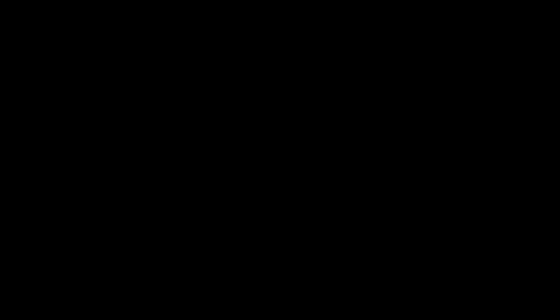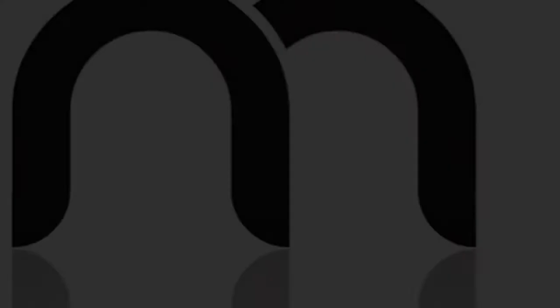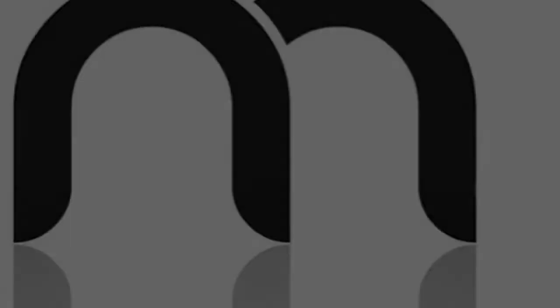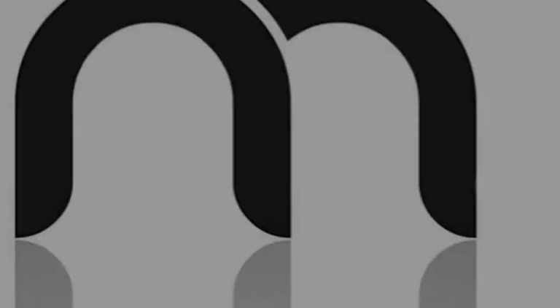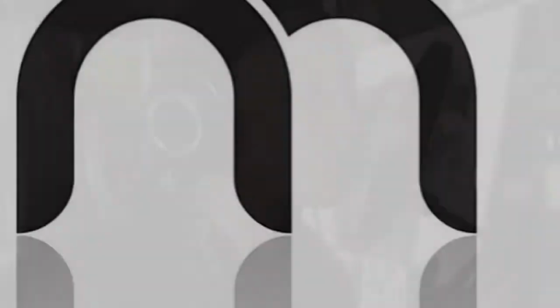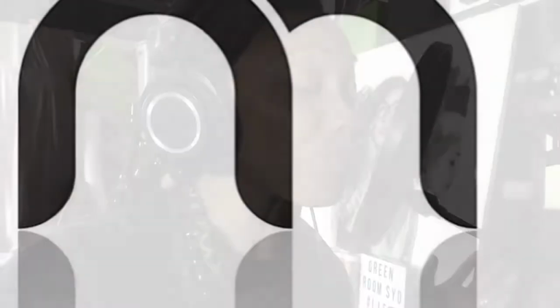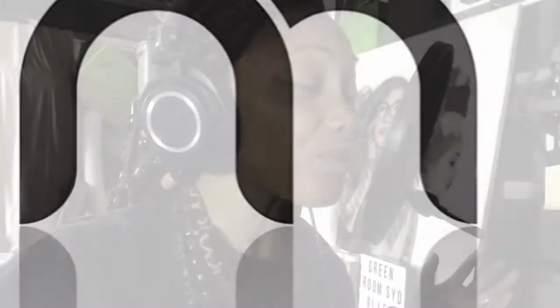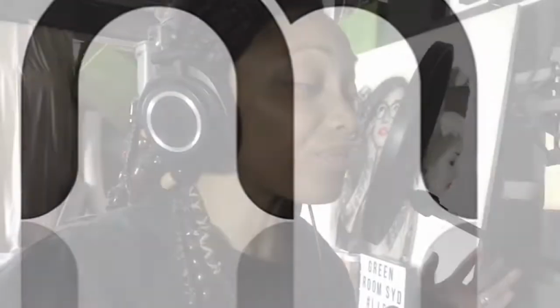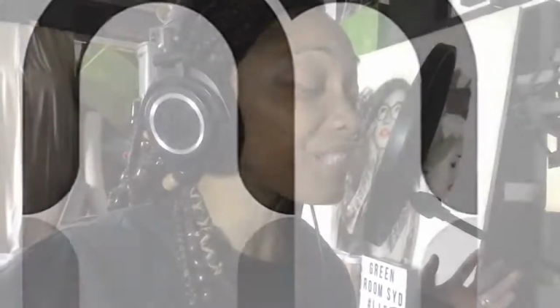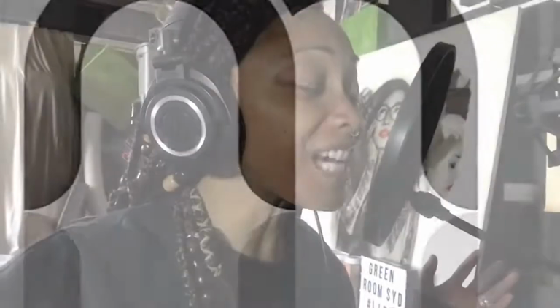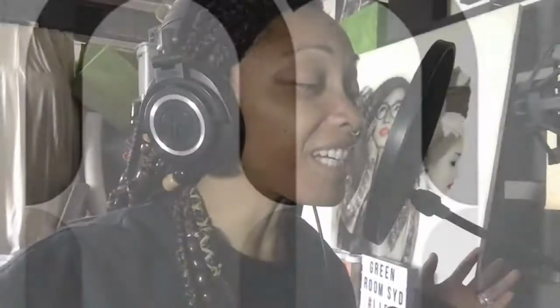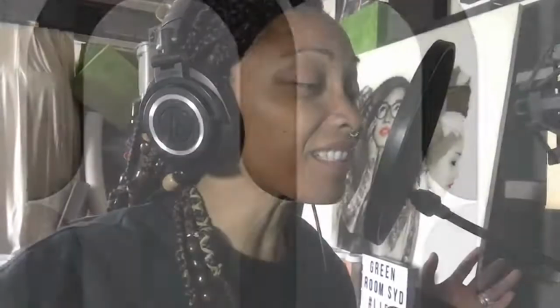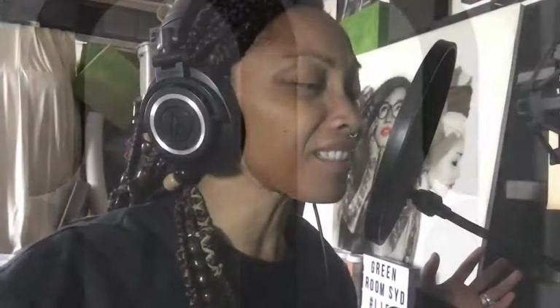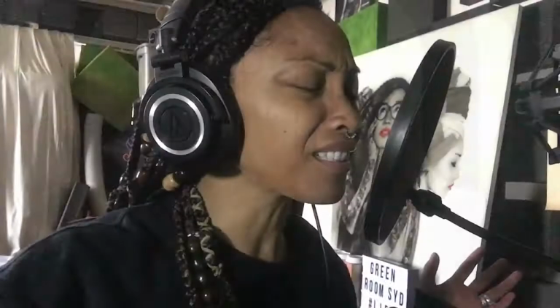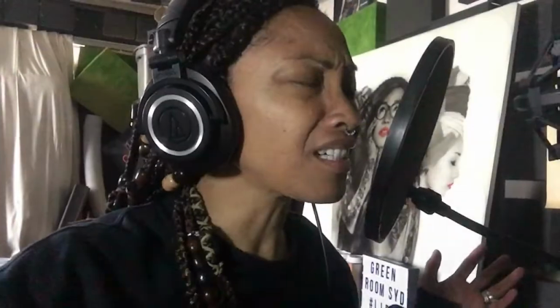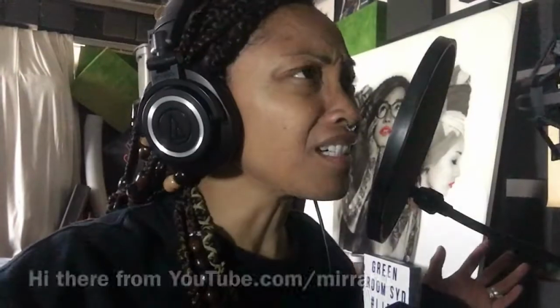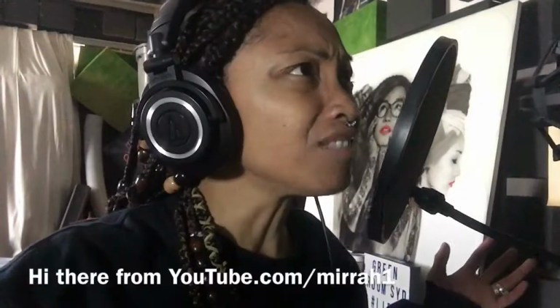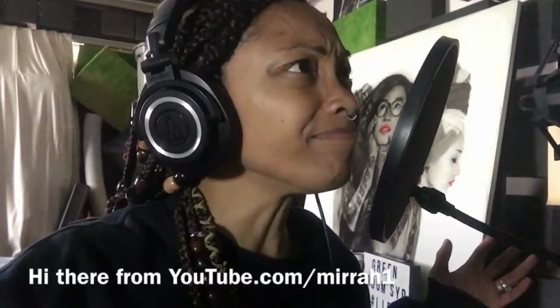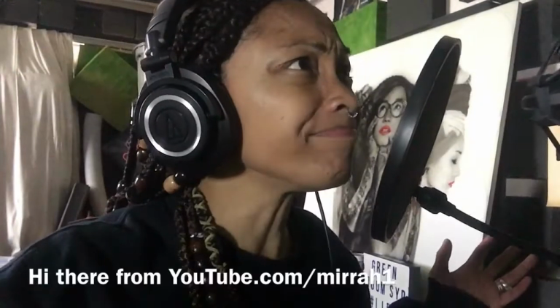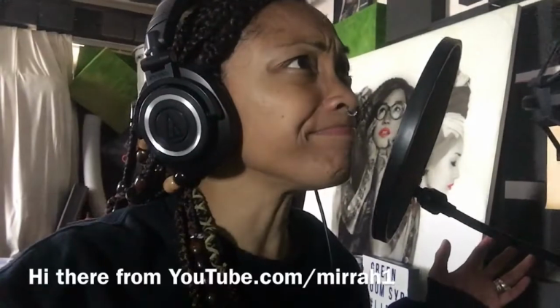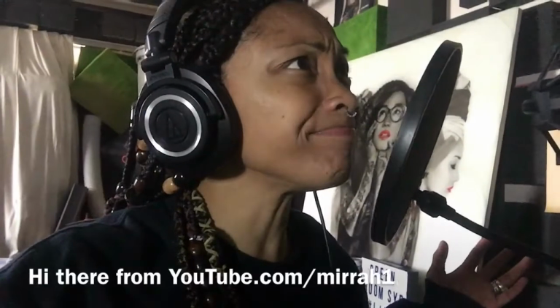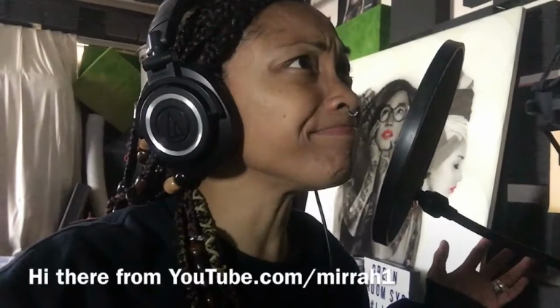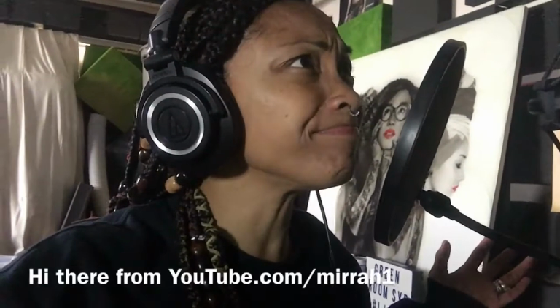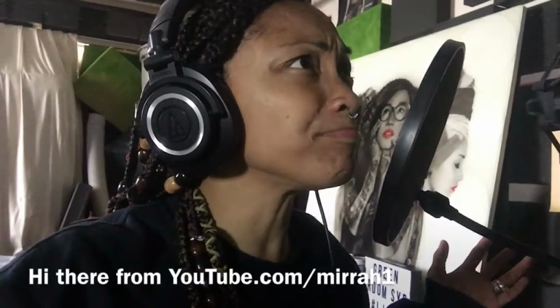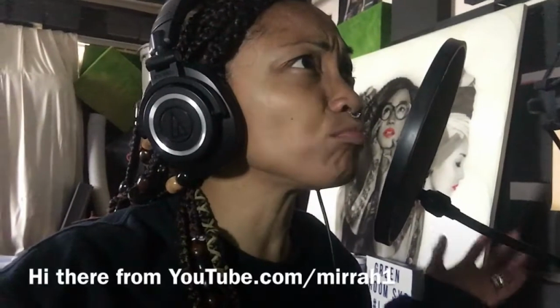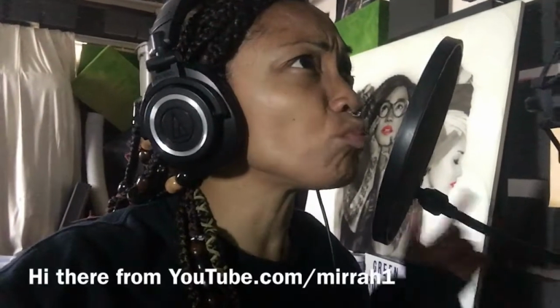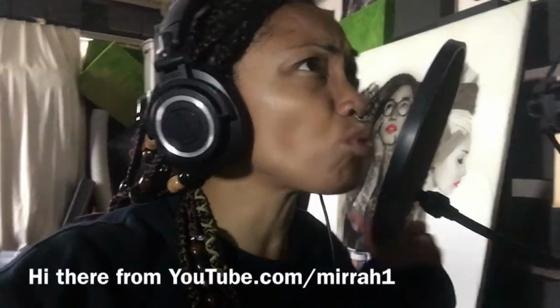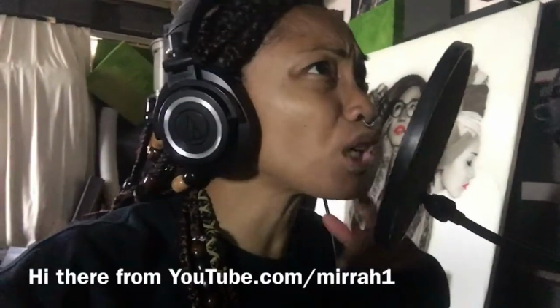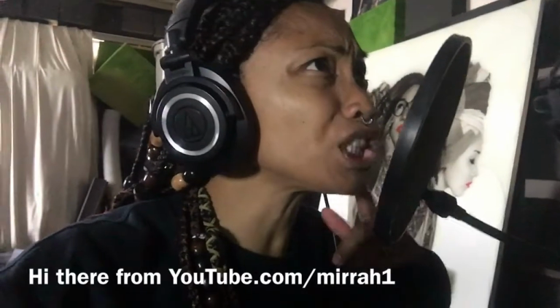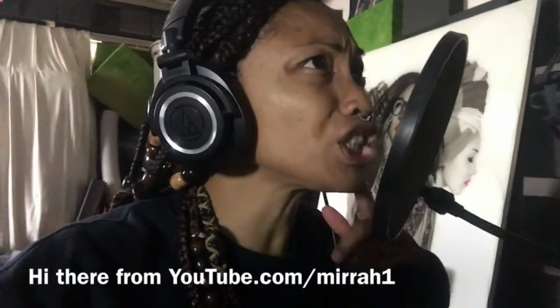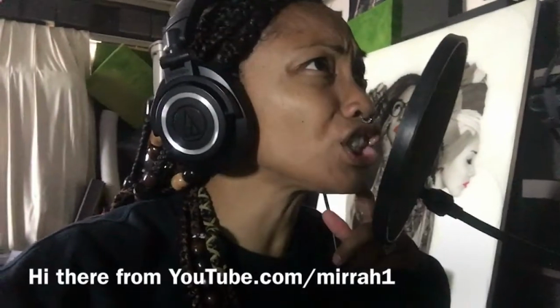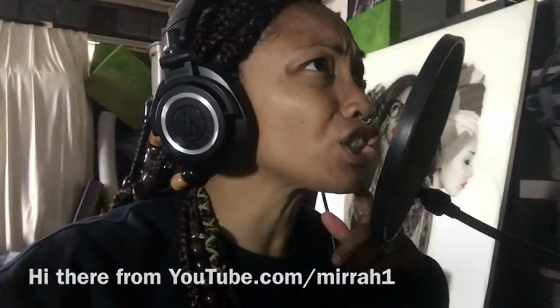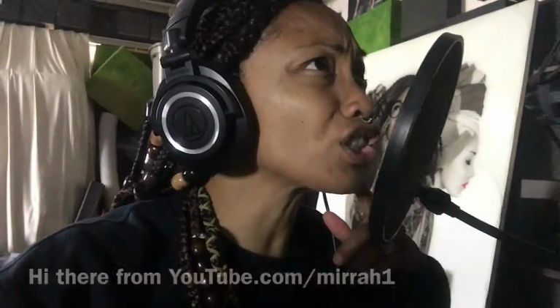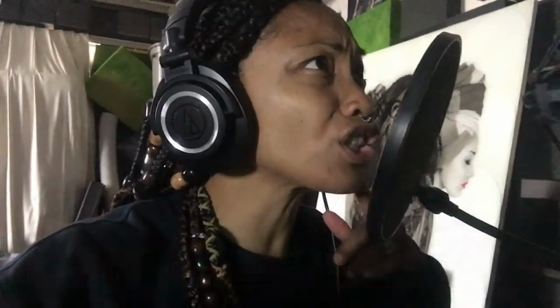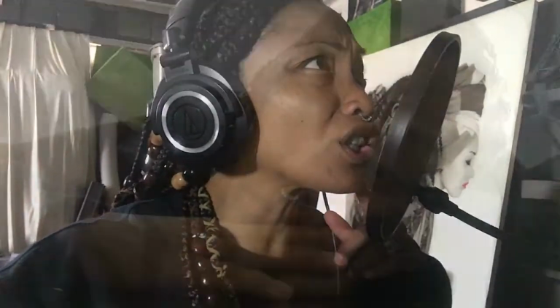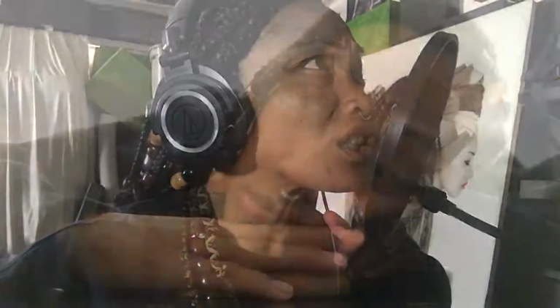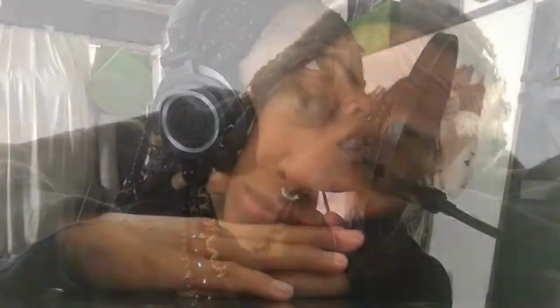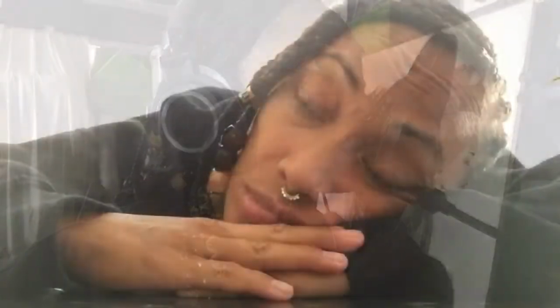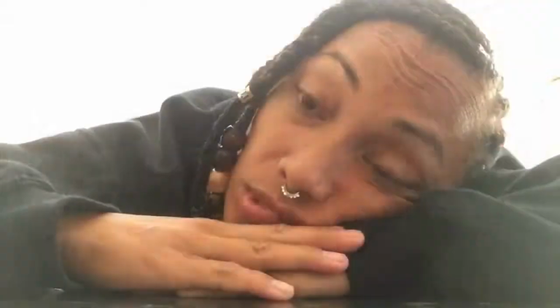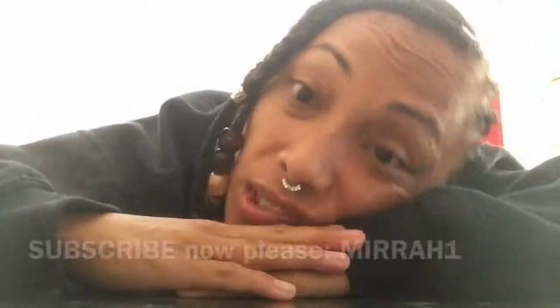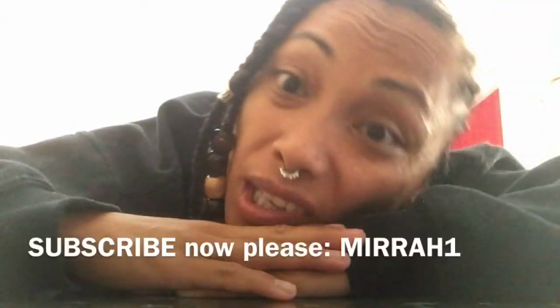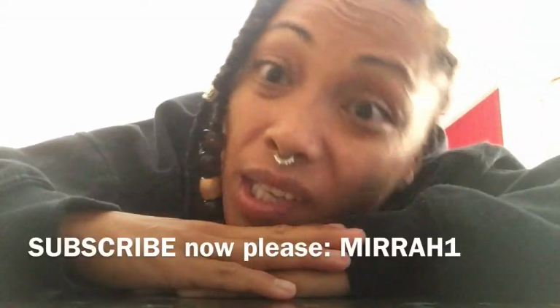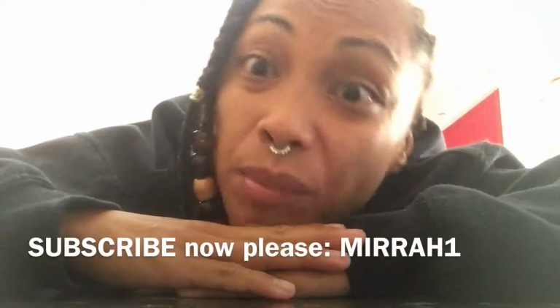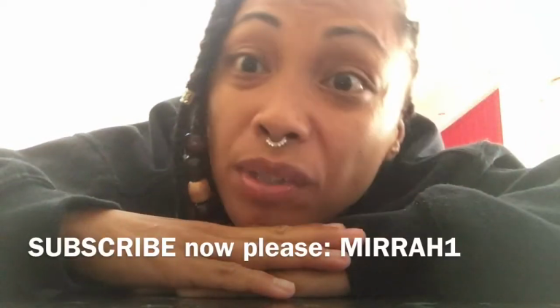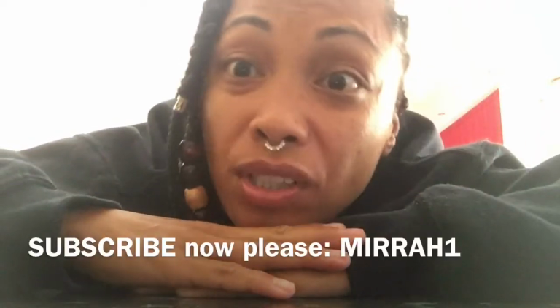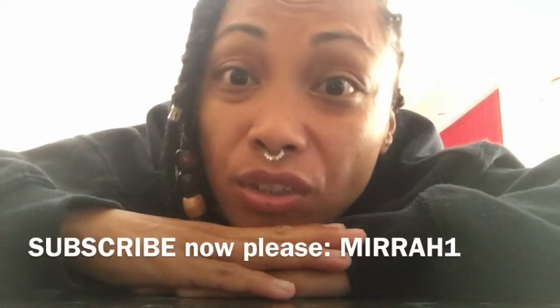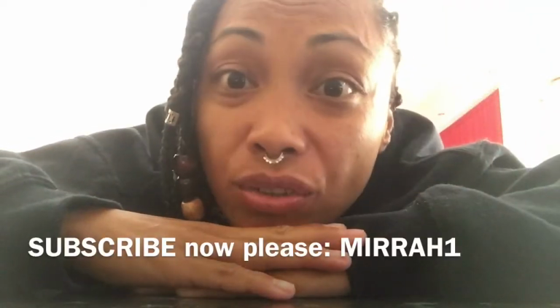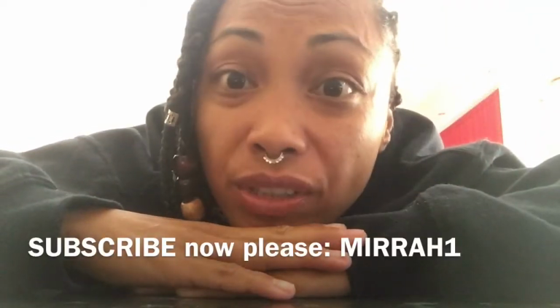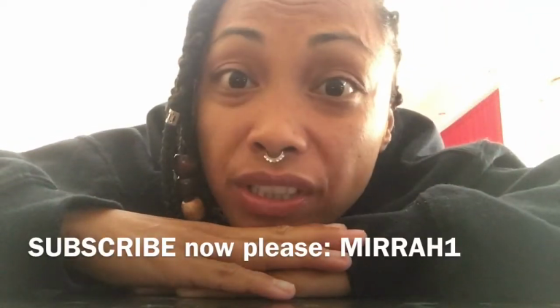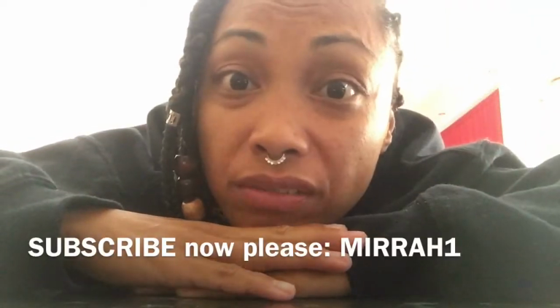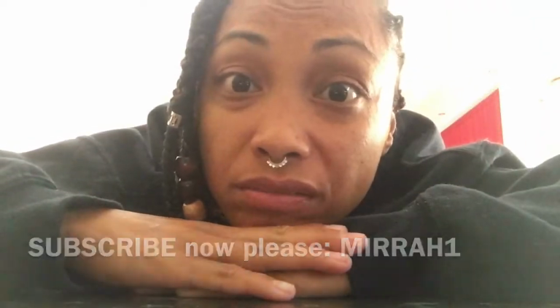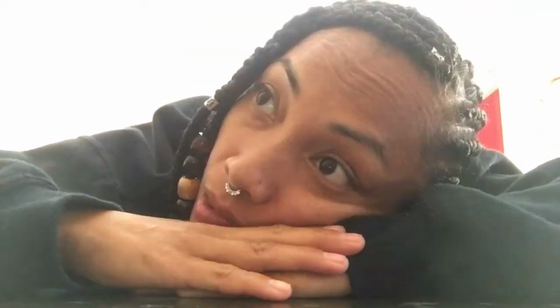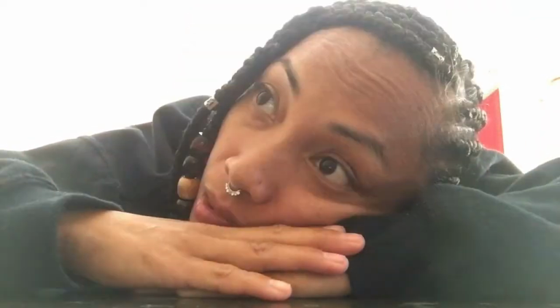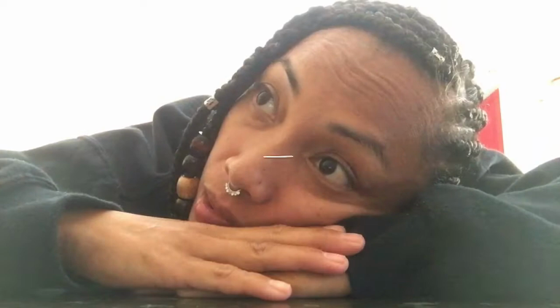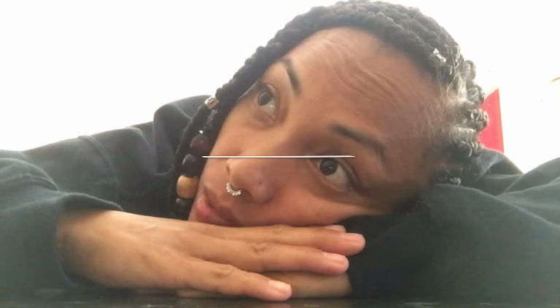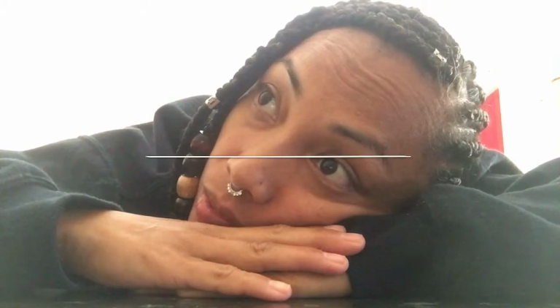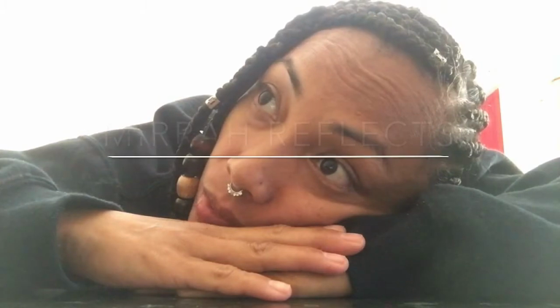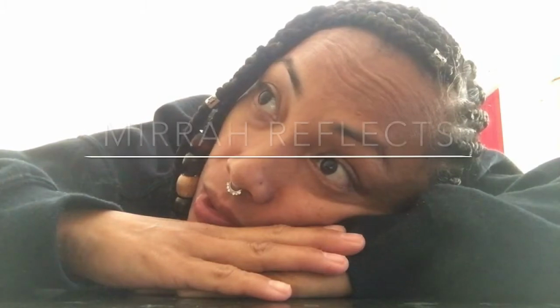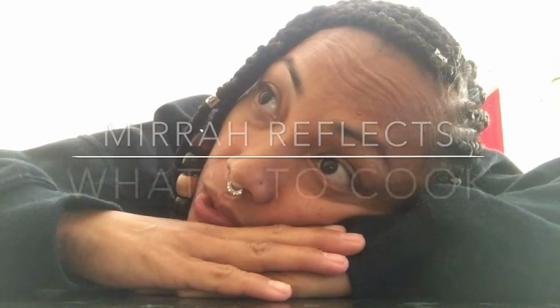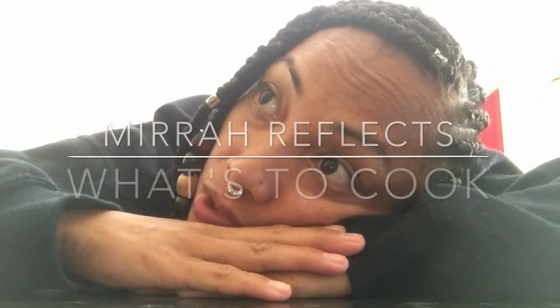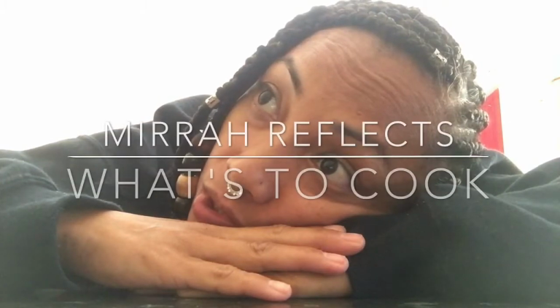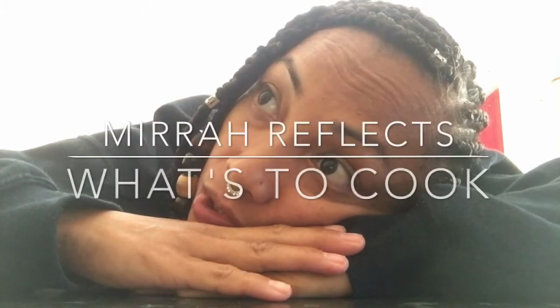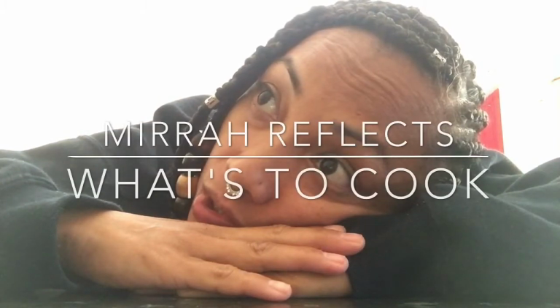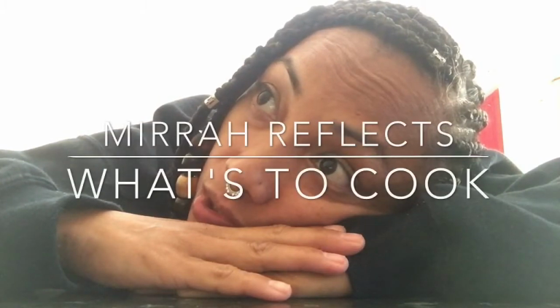Flex. What's to cook? I'm hungry. What's to cook?